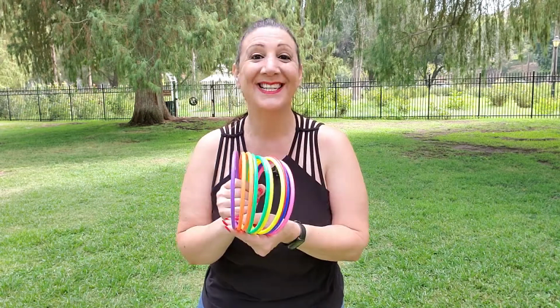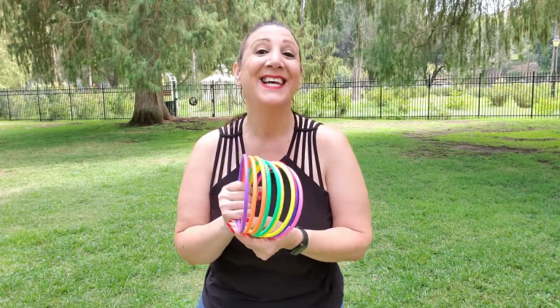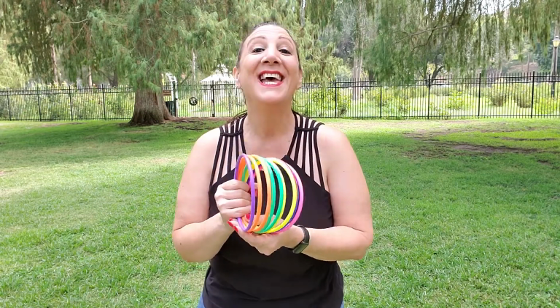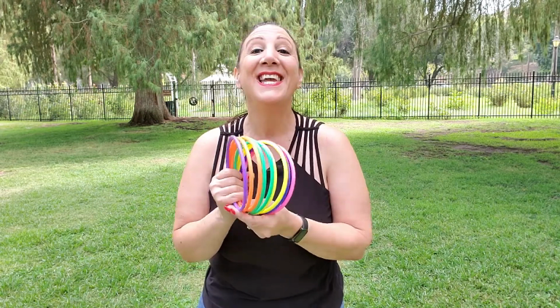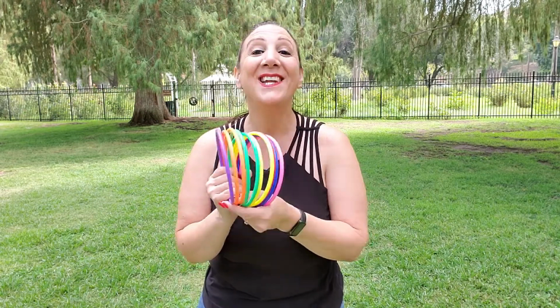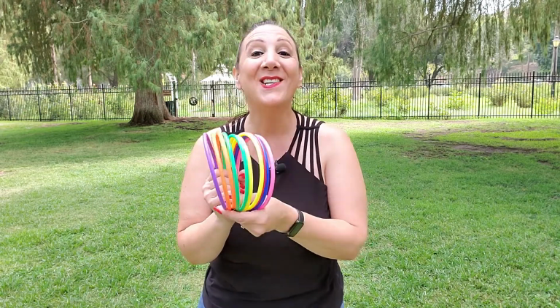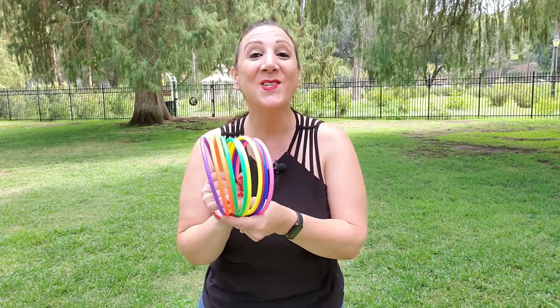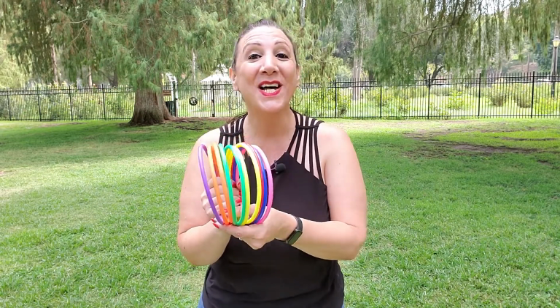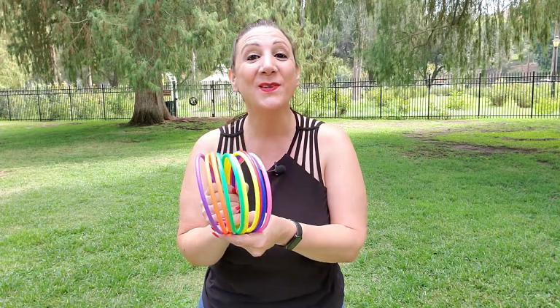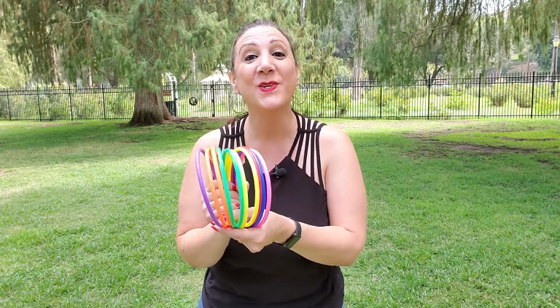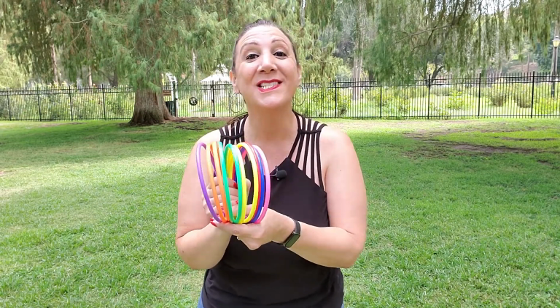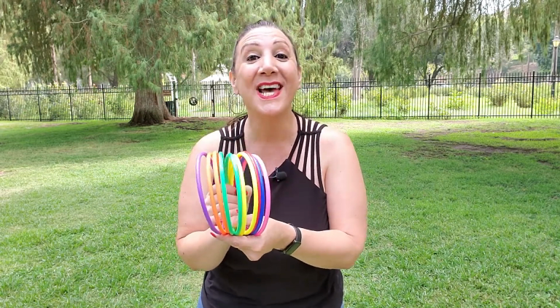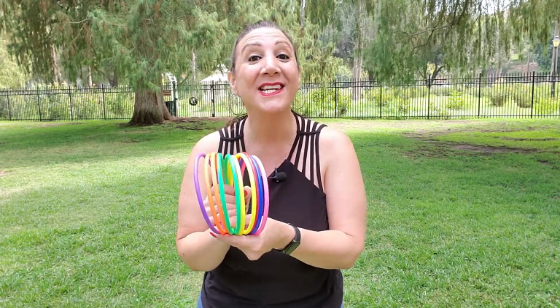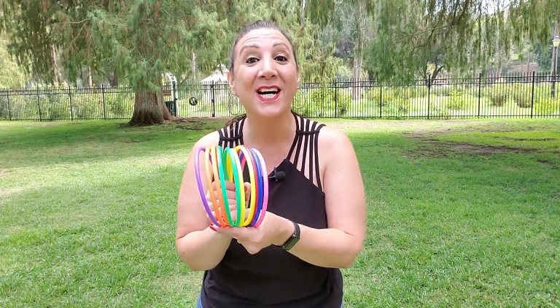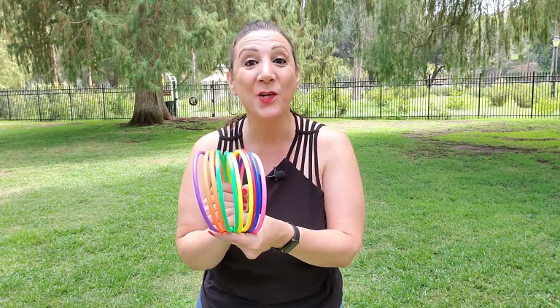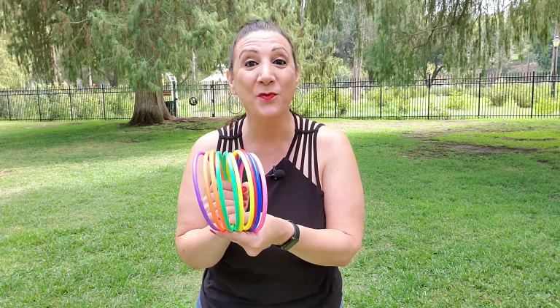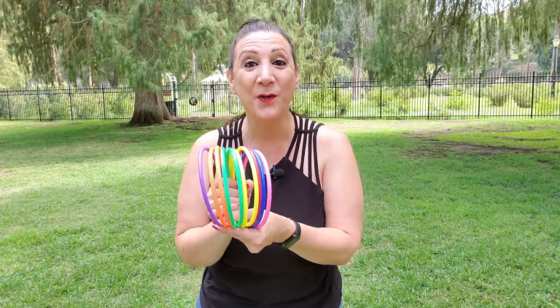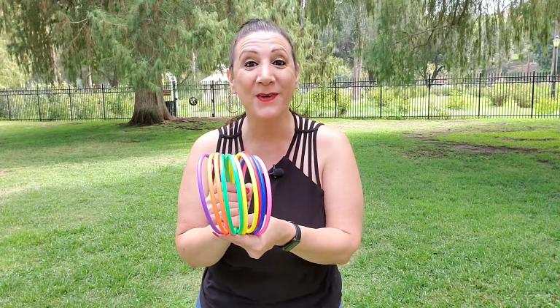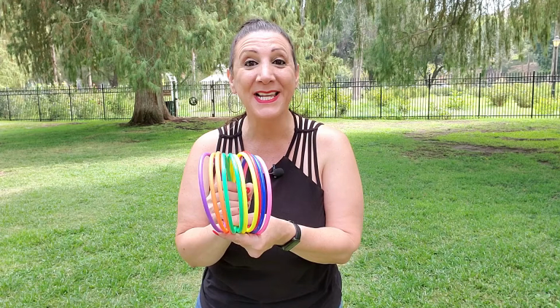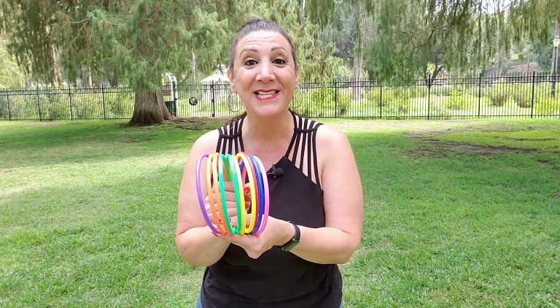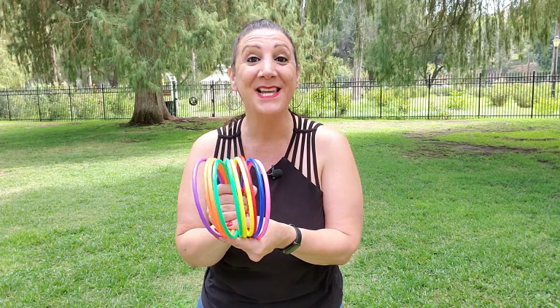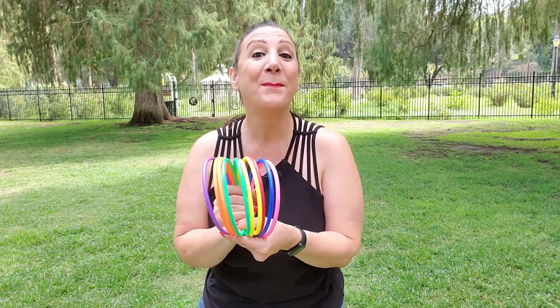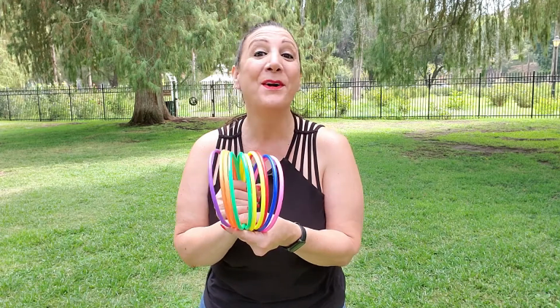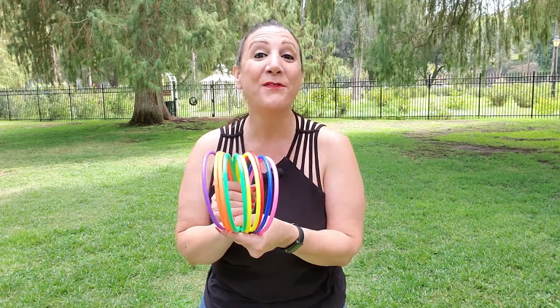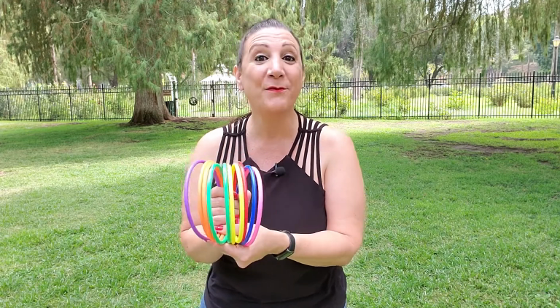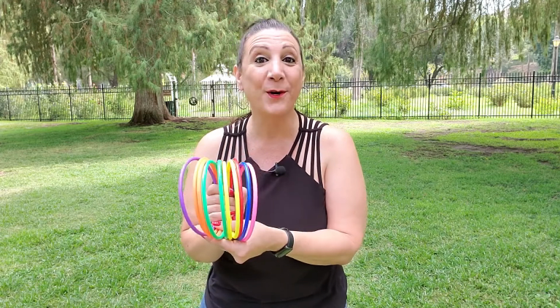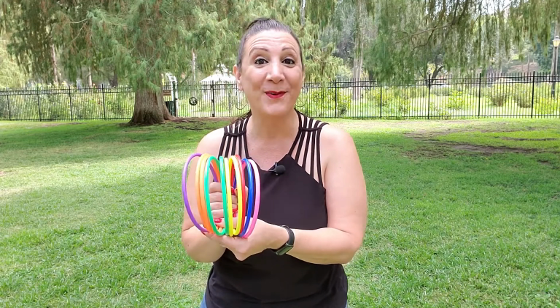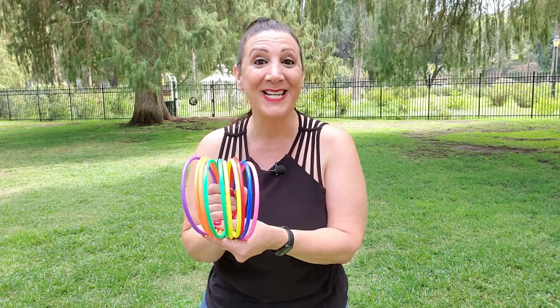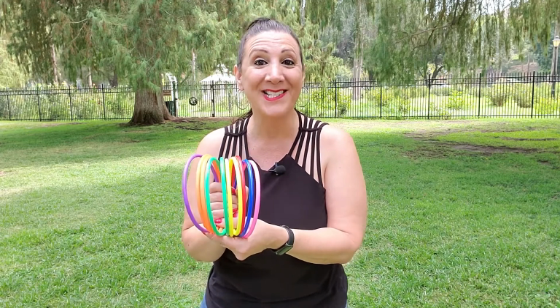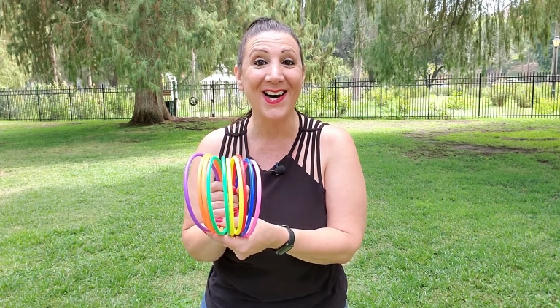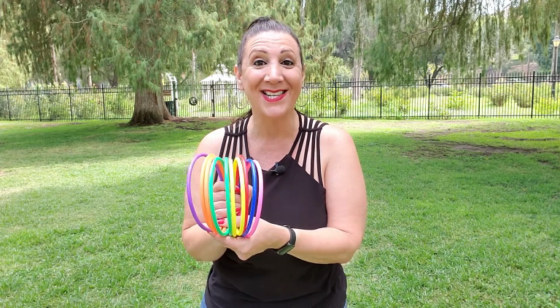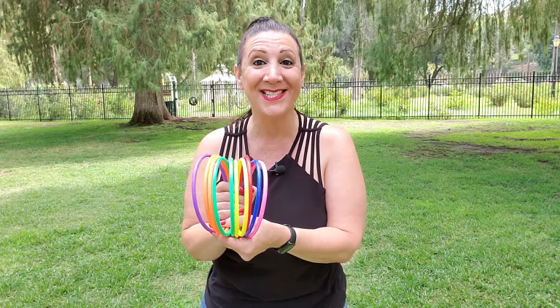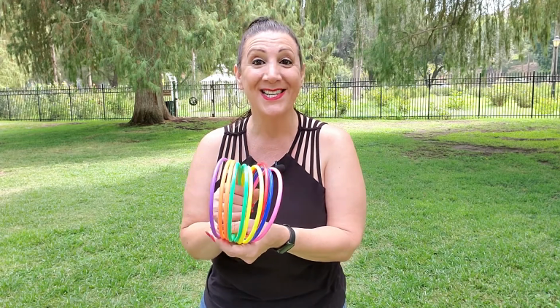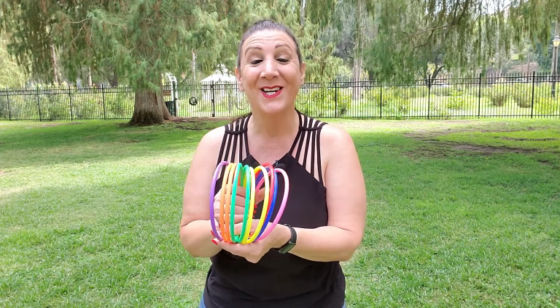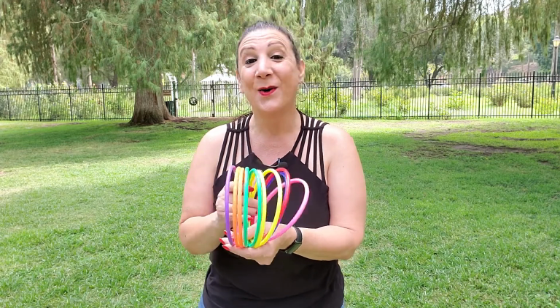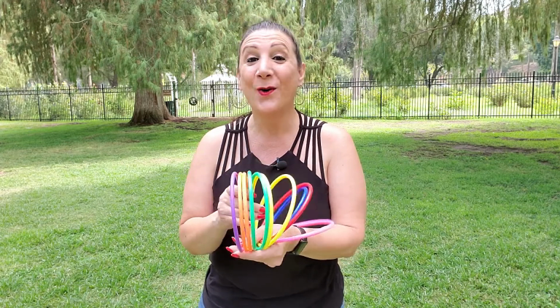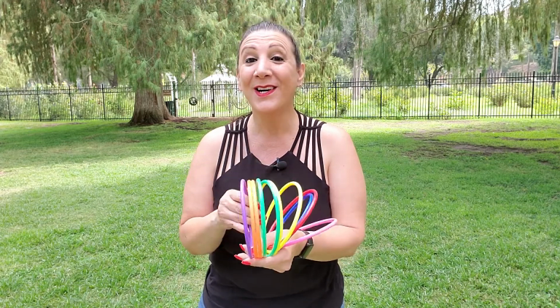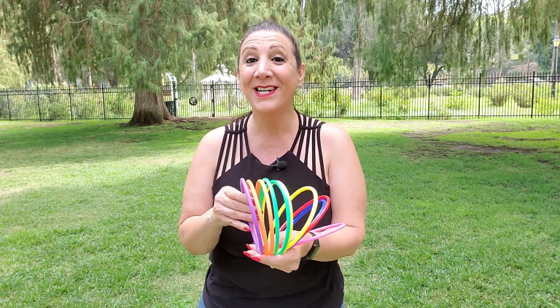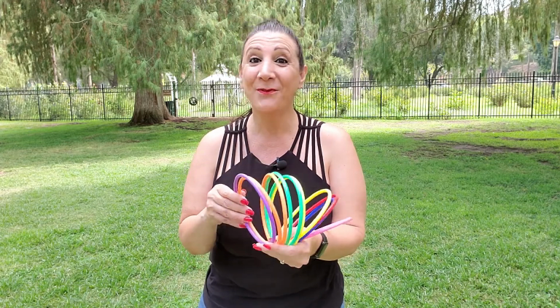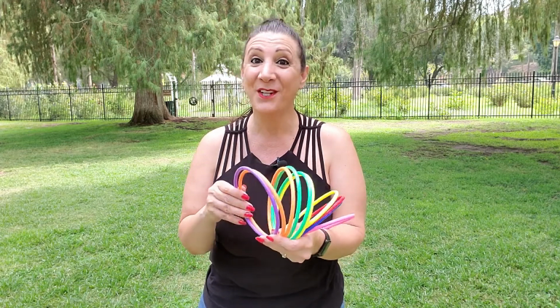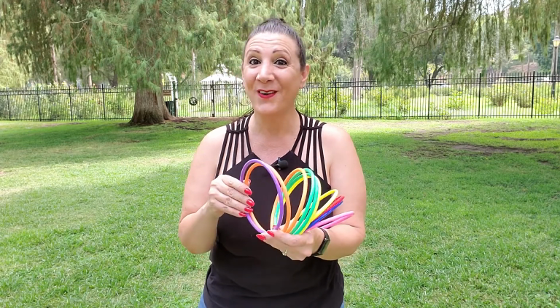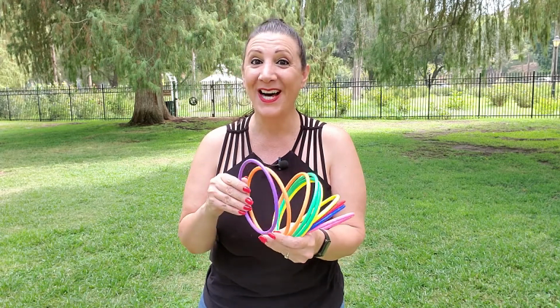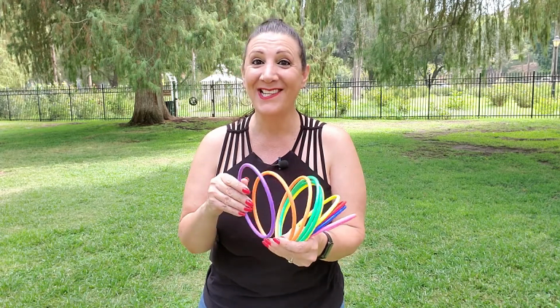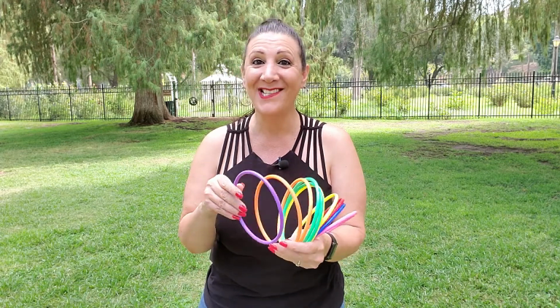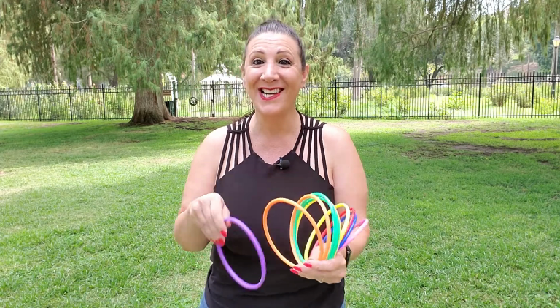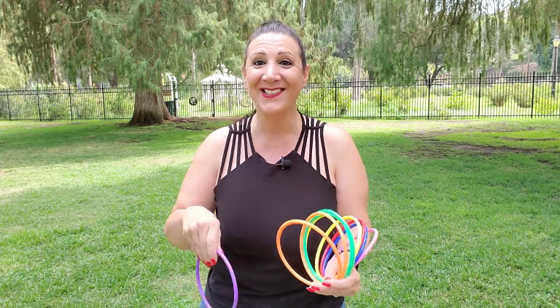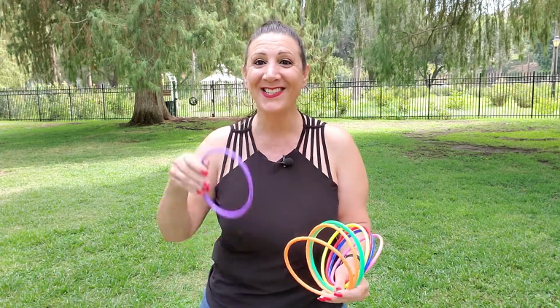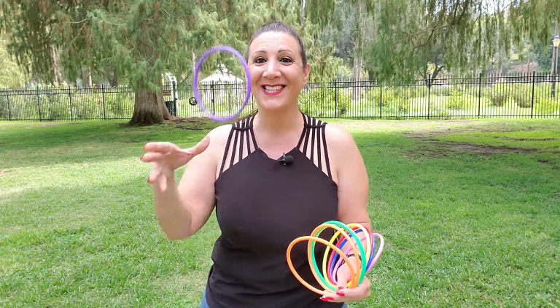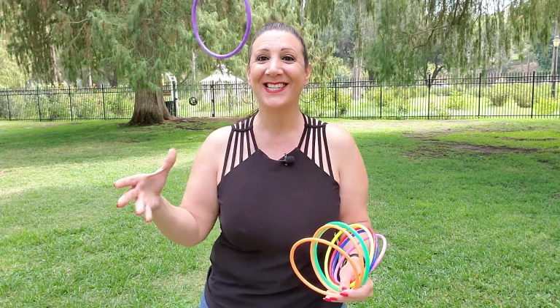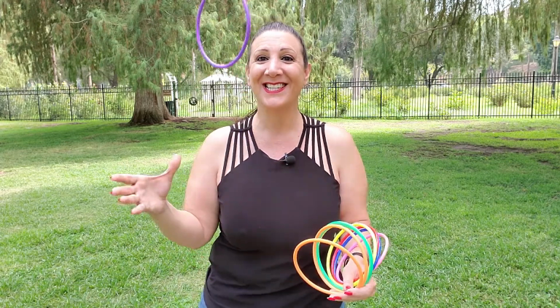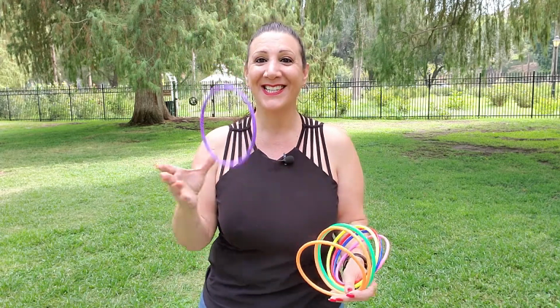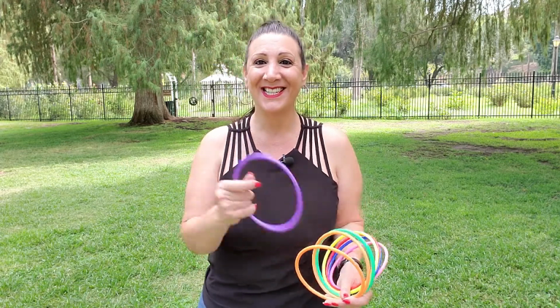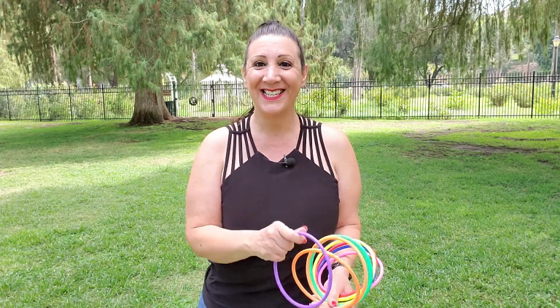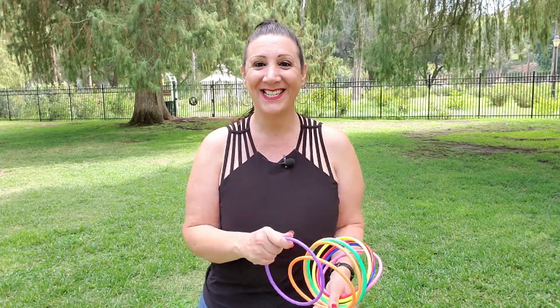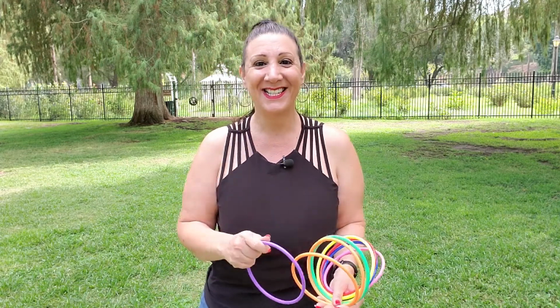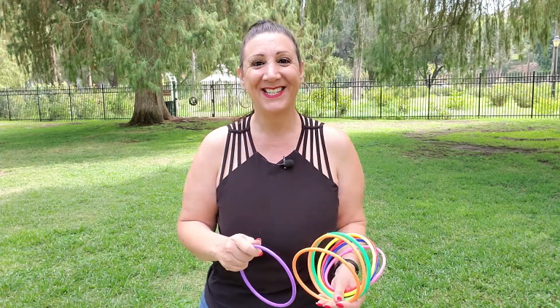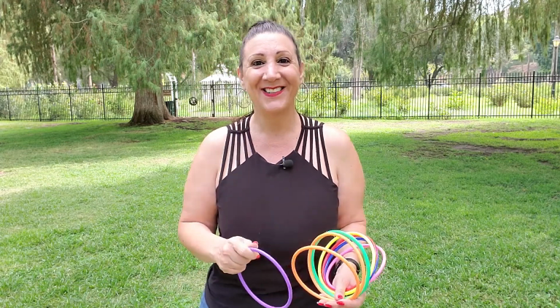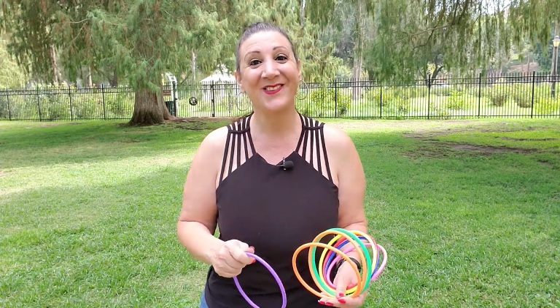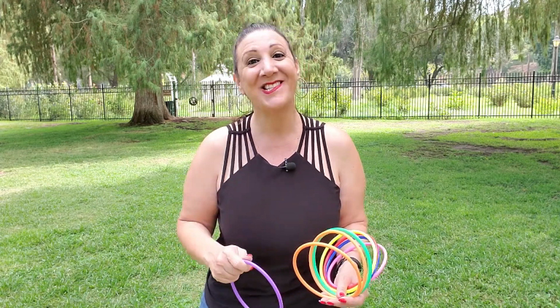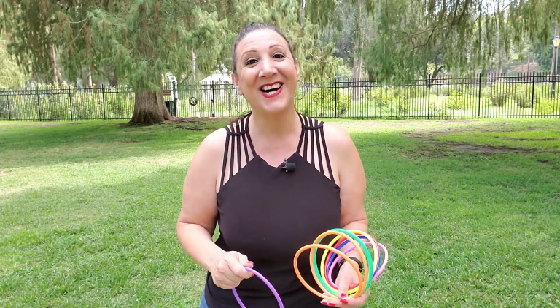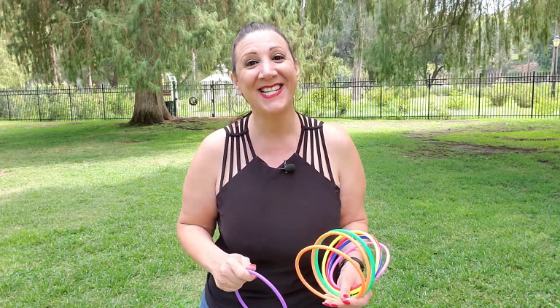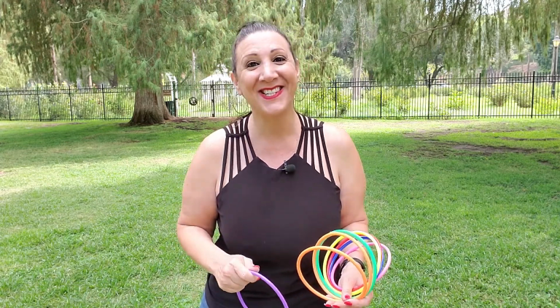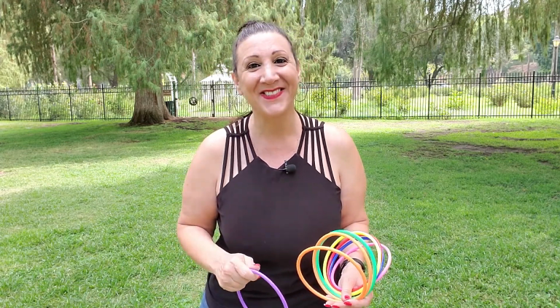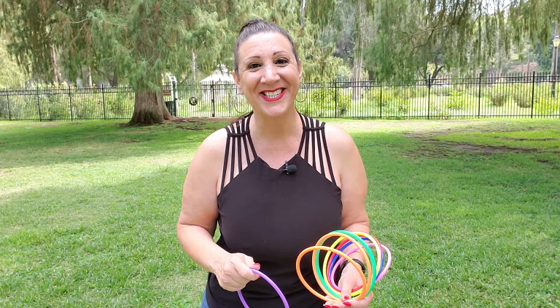It also comes with 10 colorful rings, perfect for ring toss — or if you know how to juggle, which I don't.